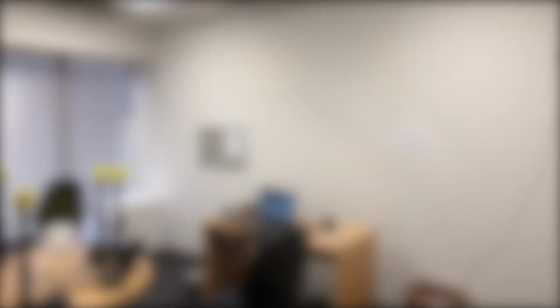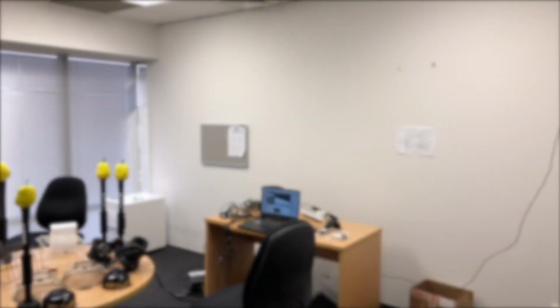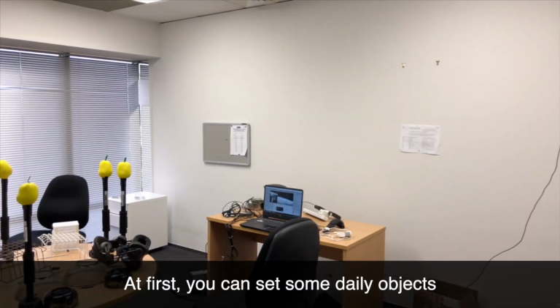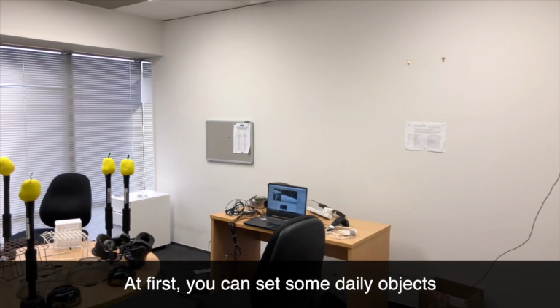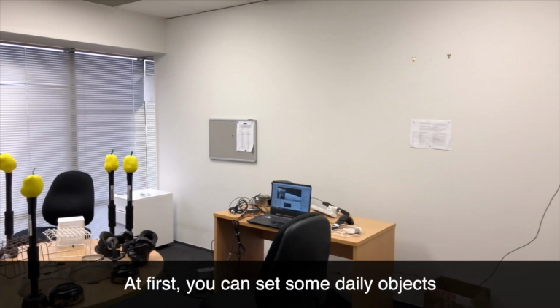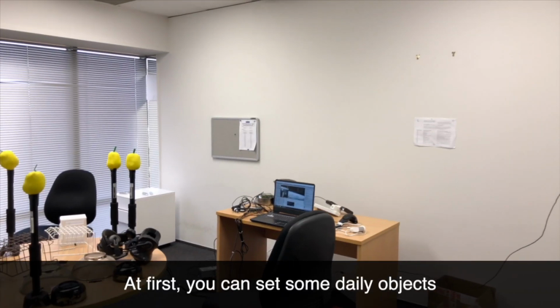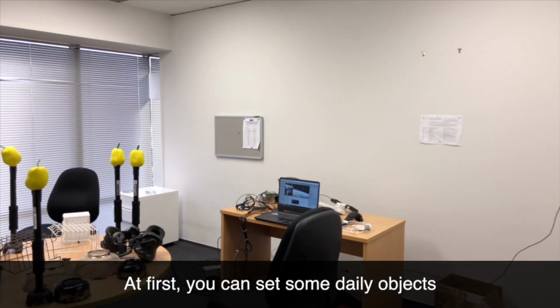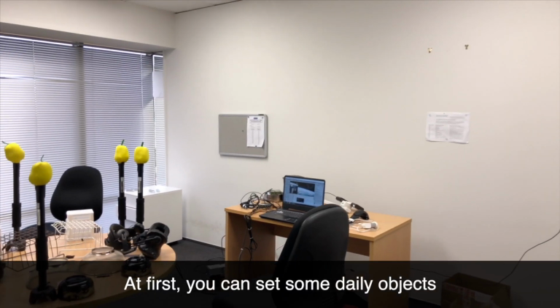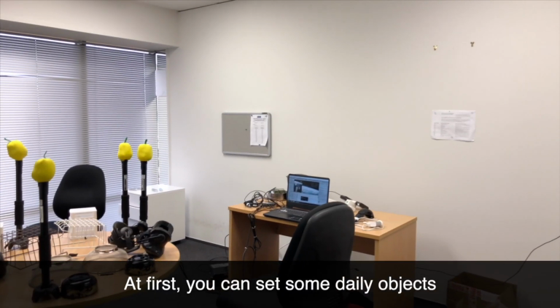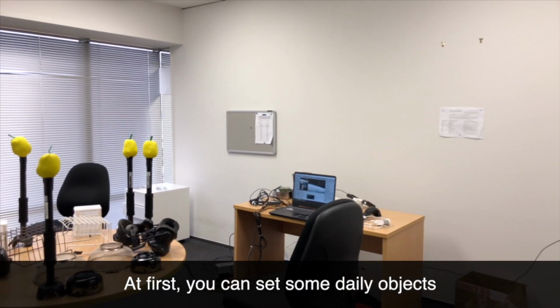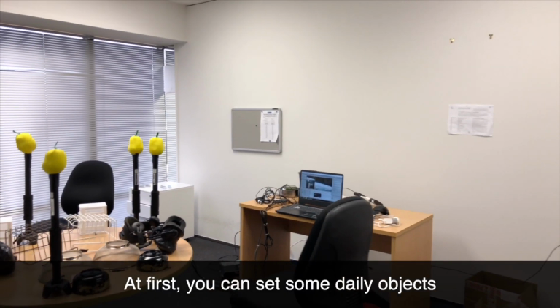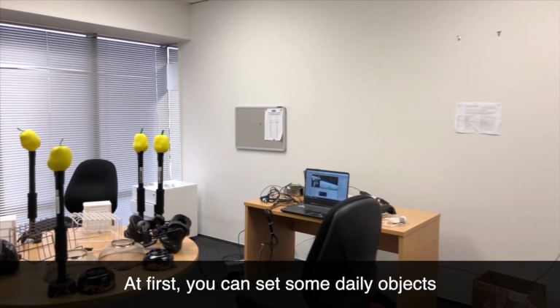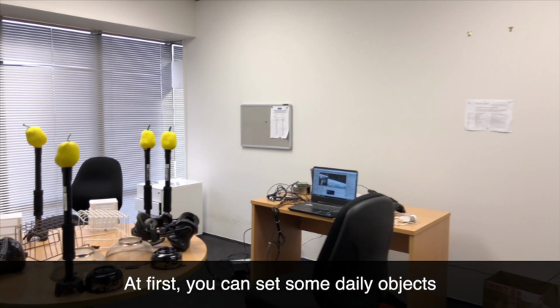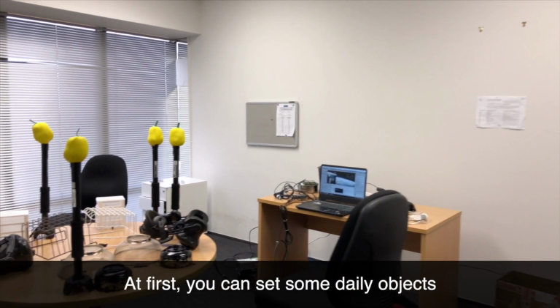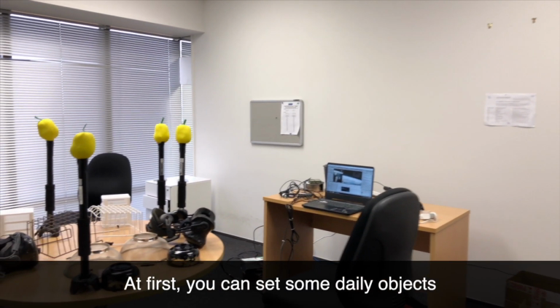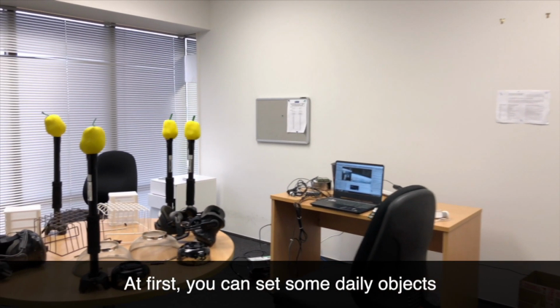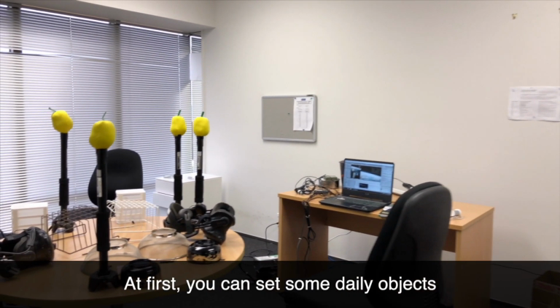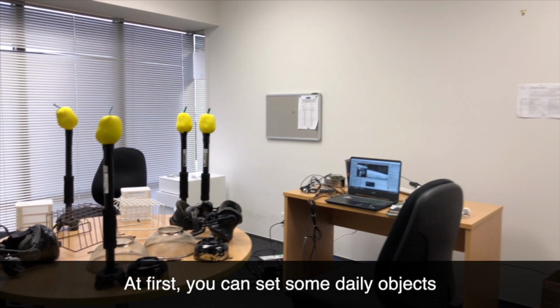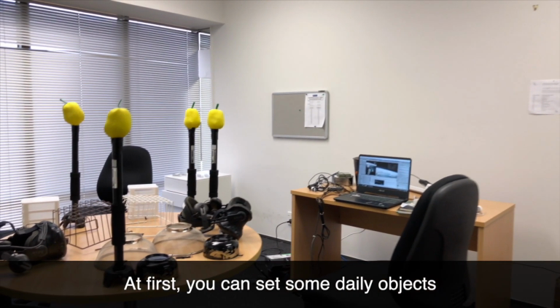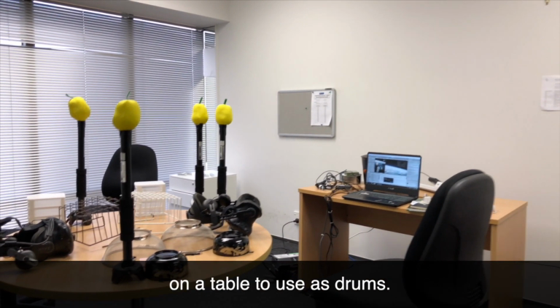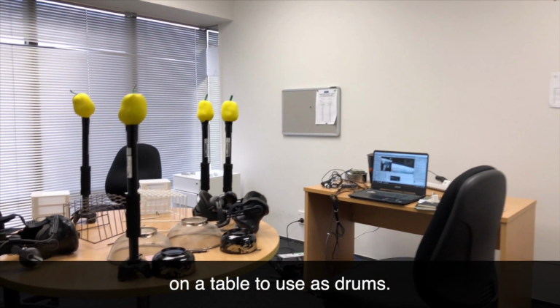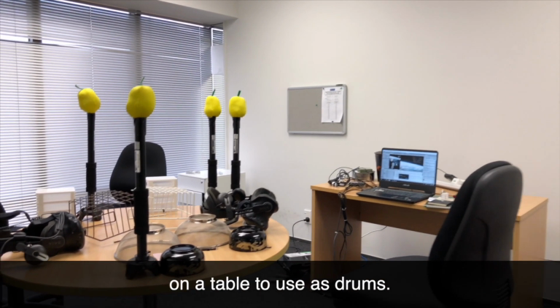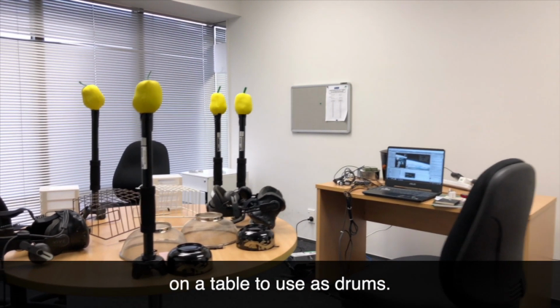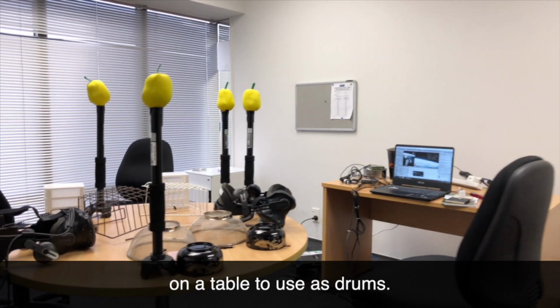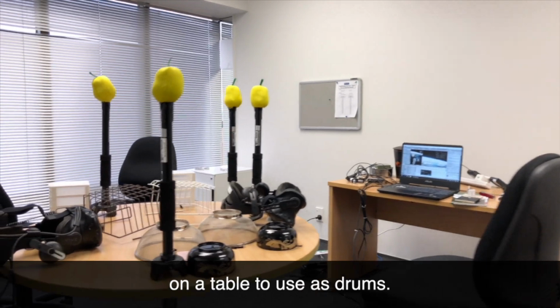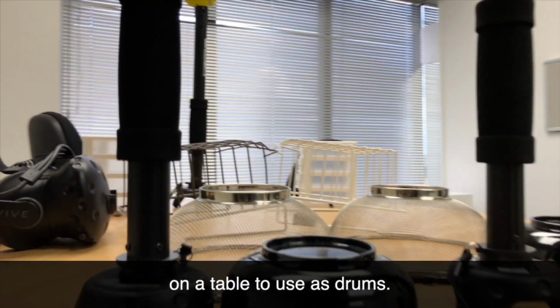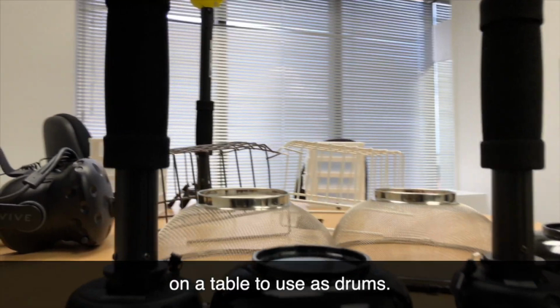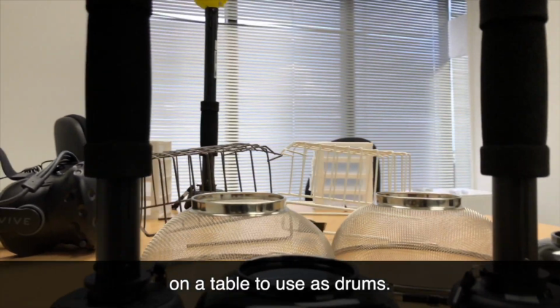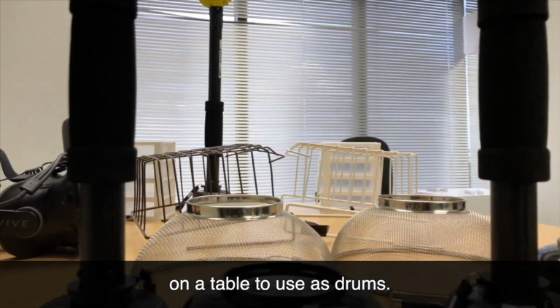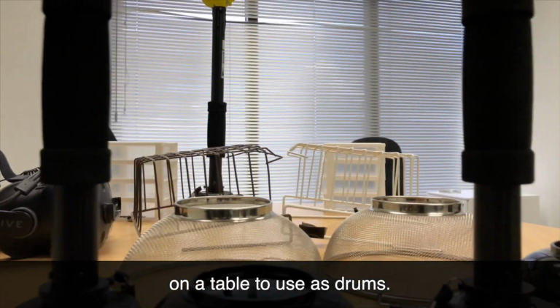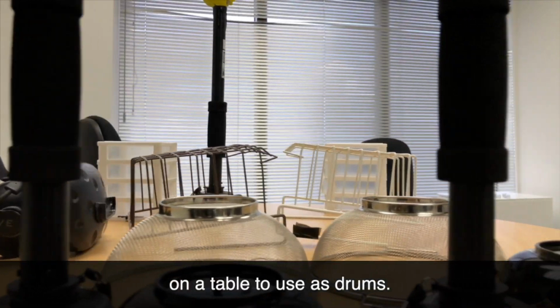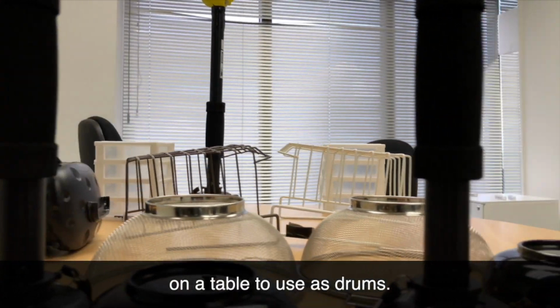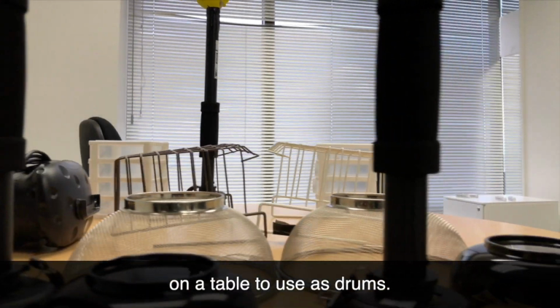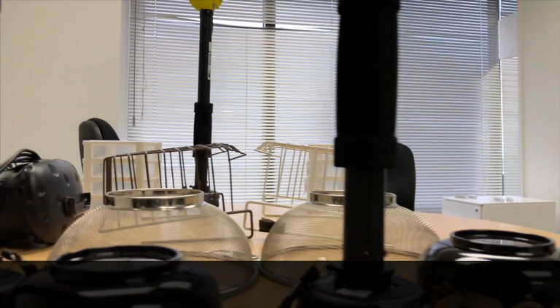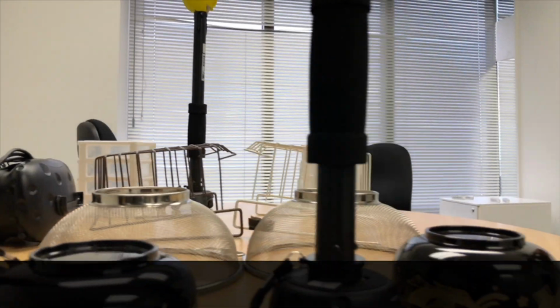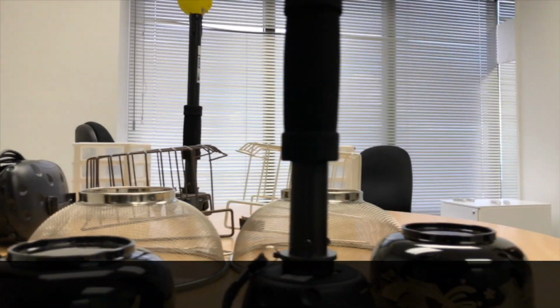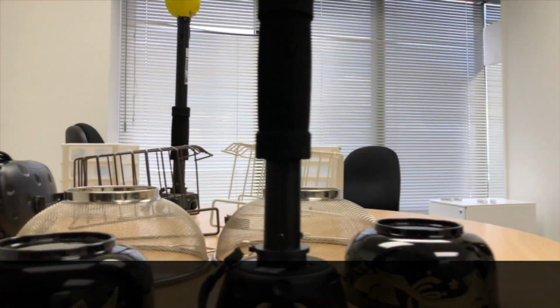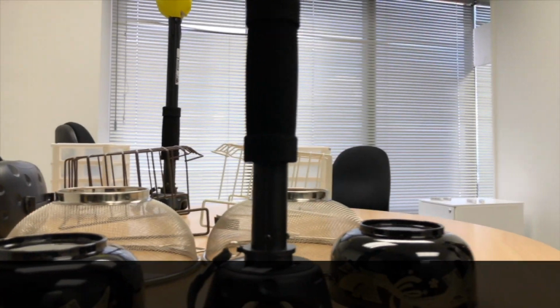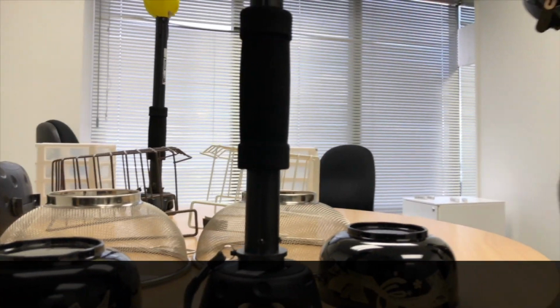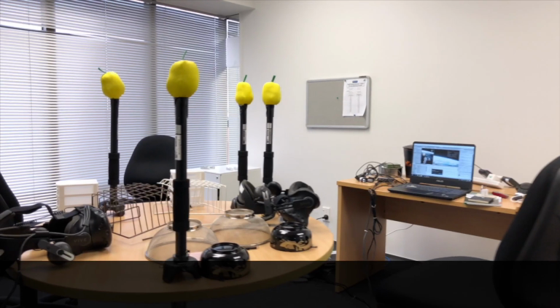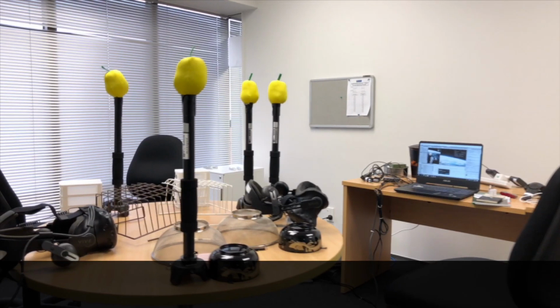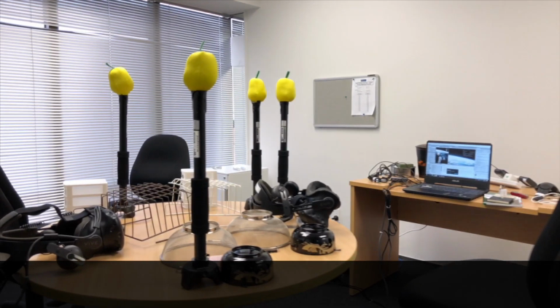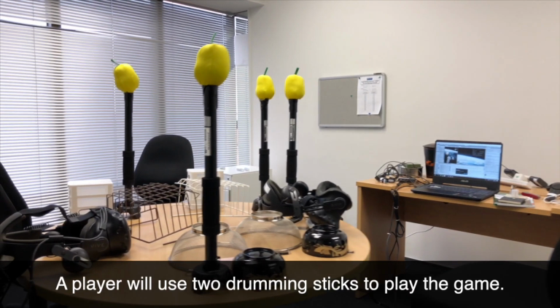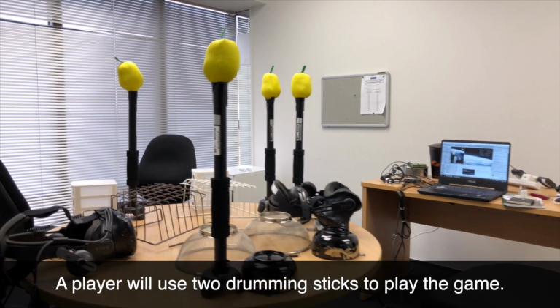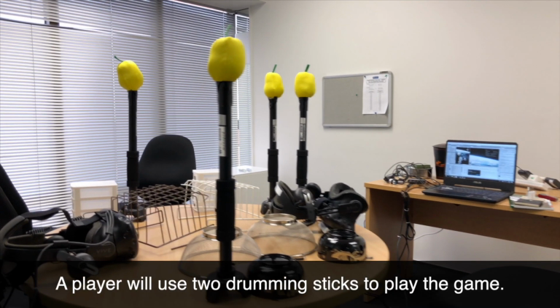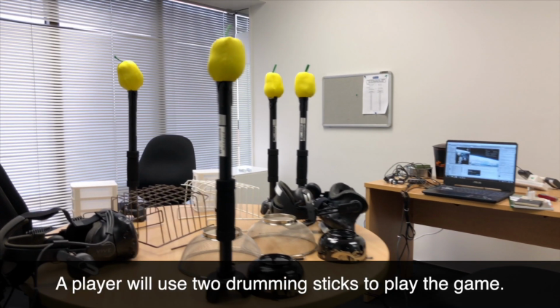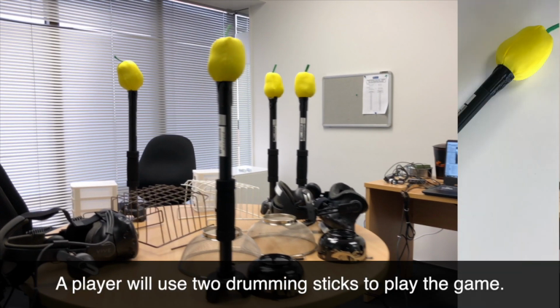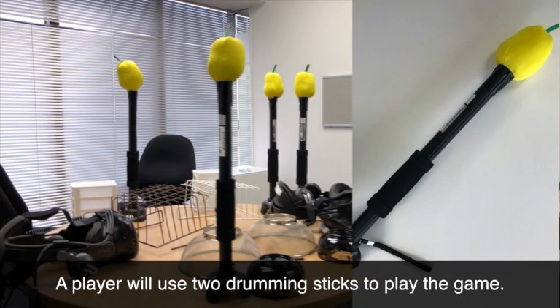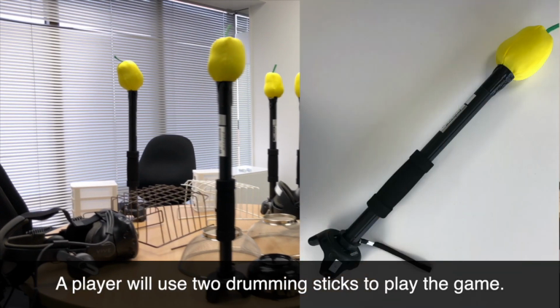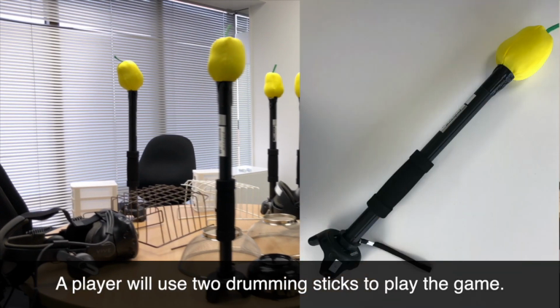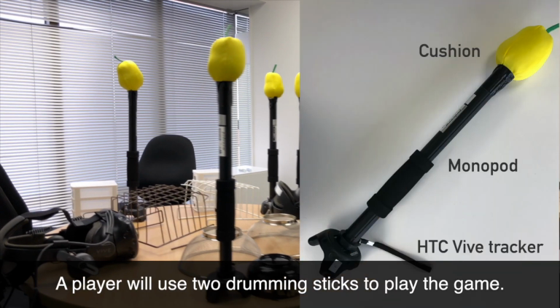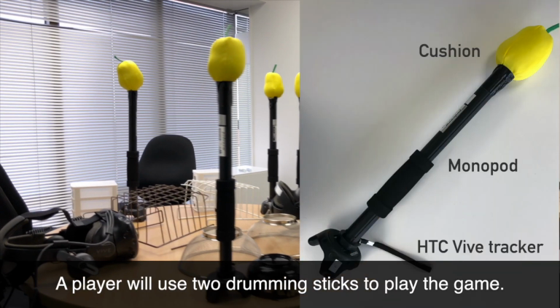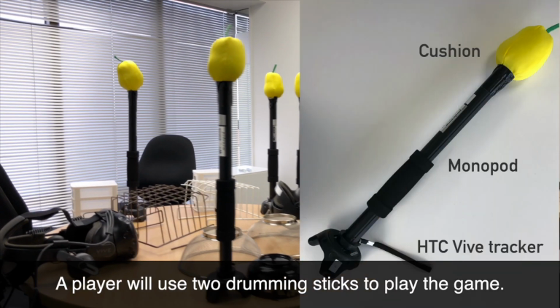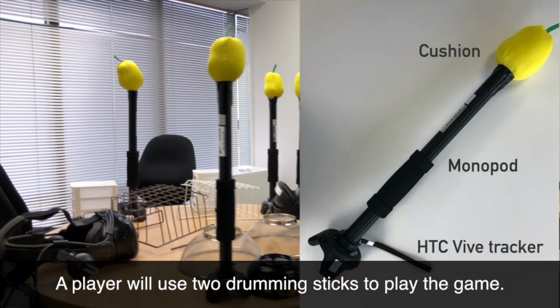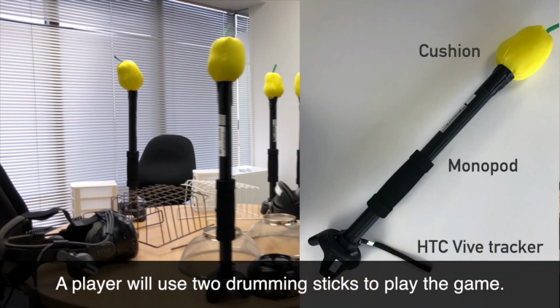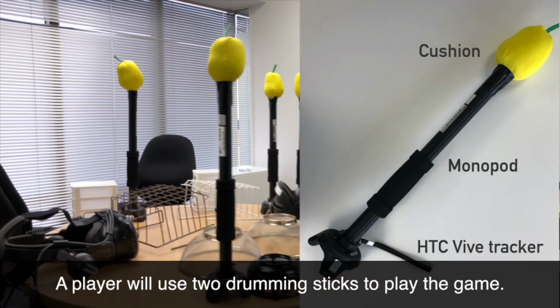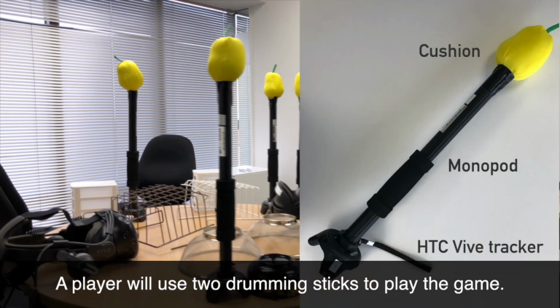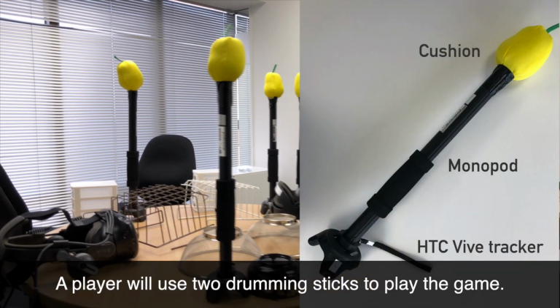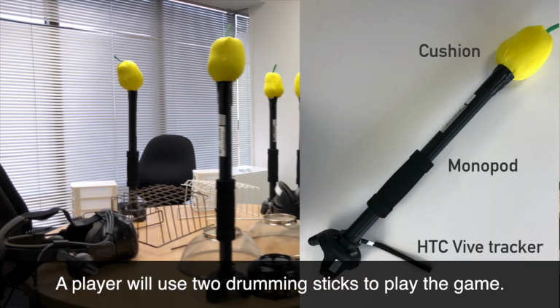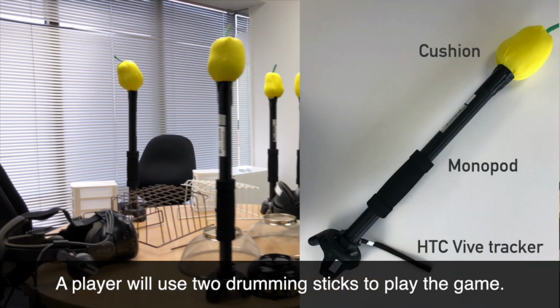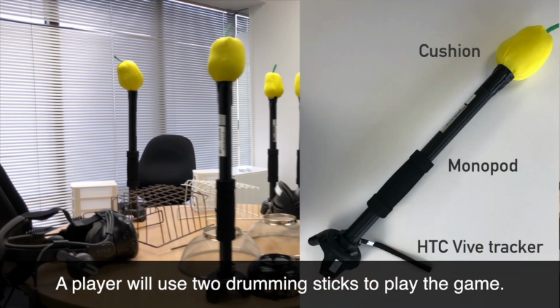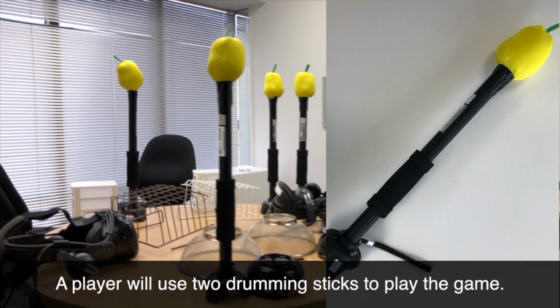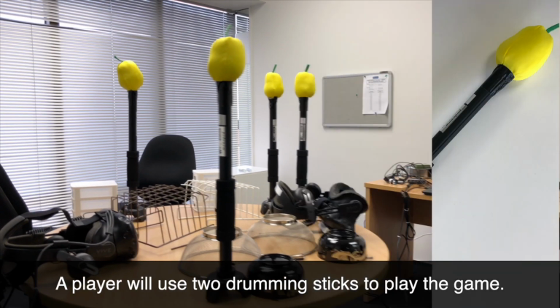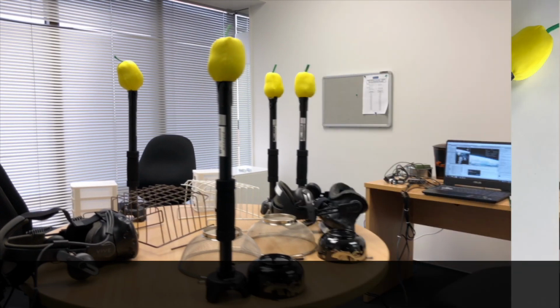At first, you can set some daily objects on a table to use as drums. The player will use two drumming sticks to play the game.